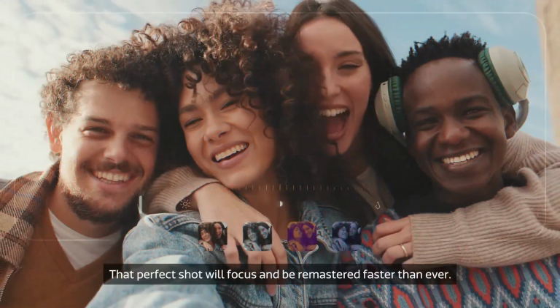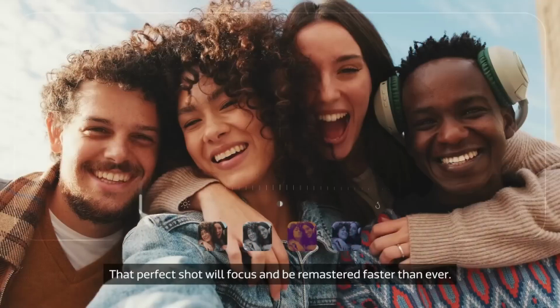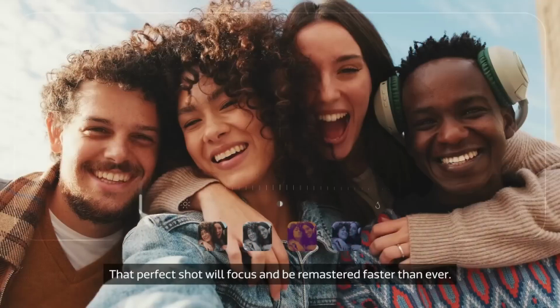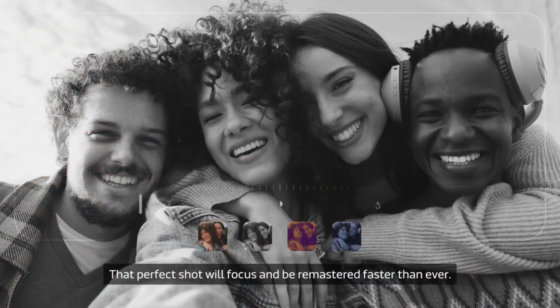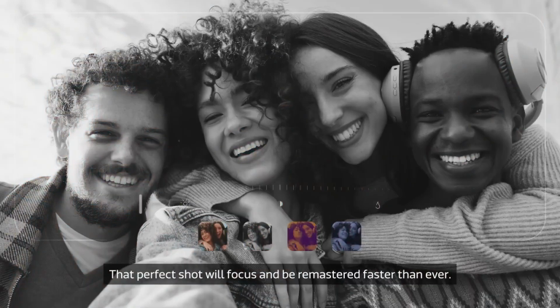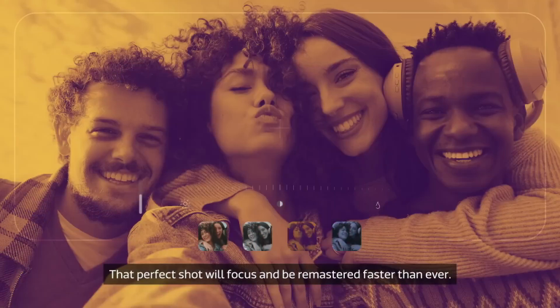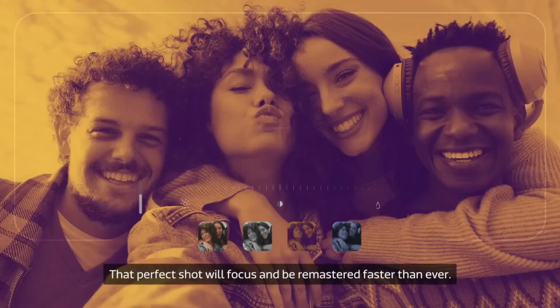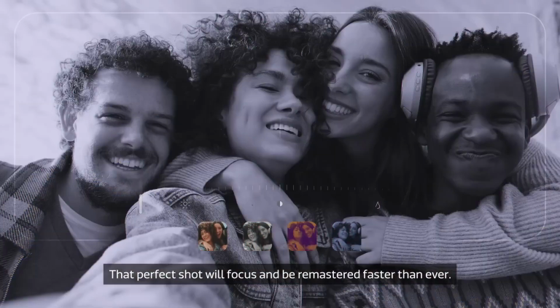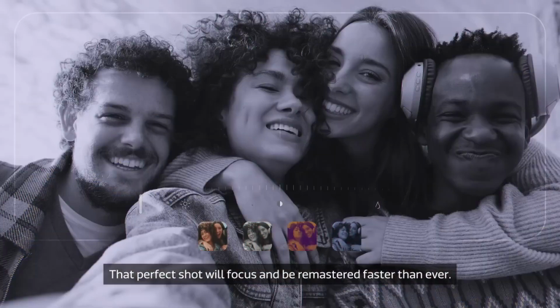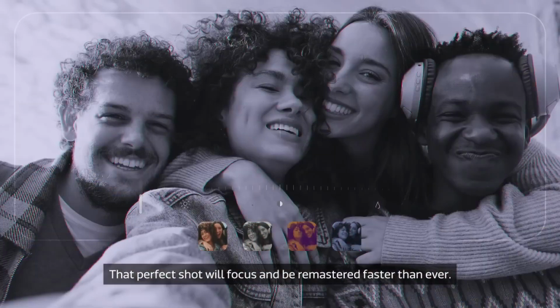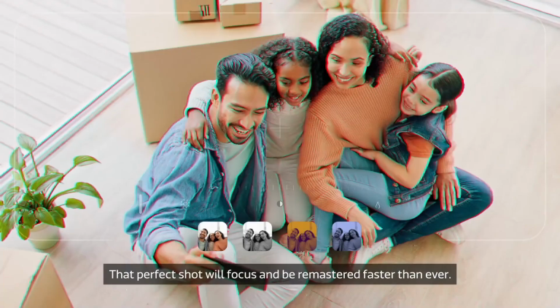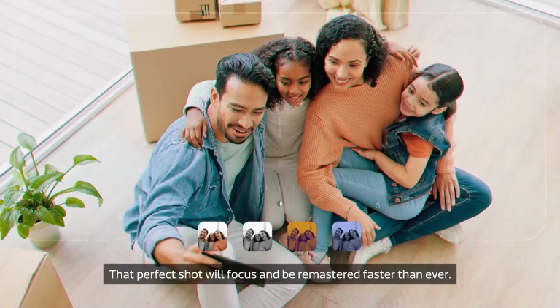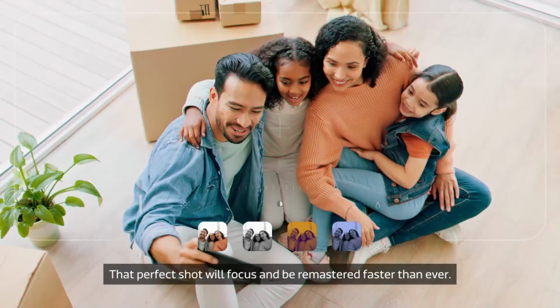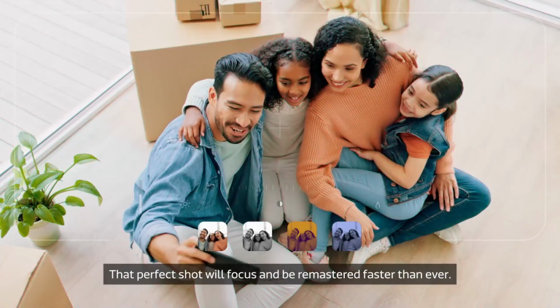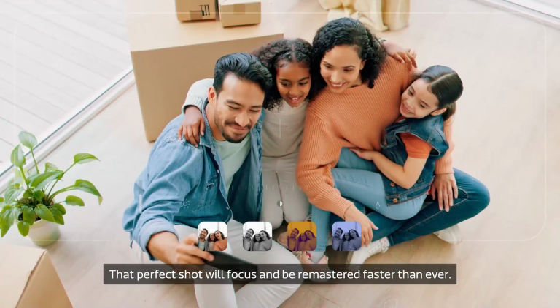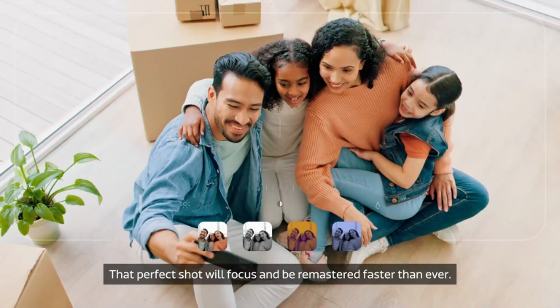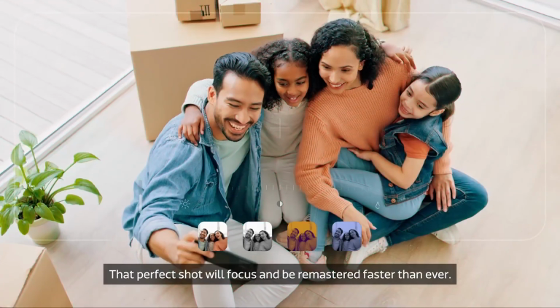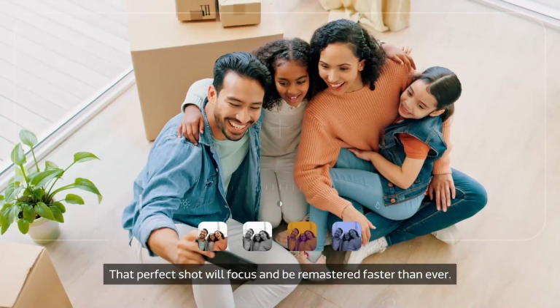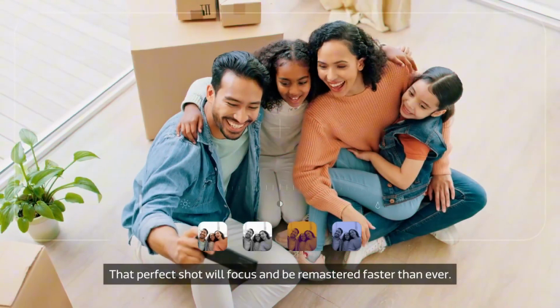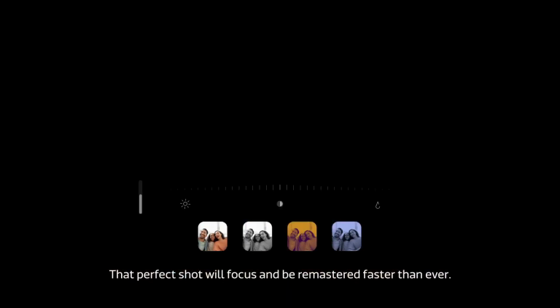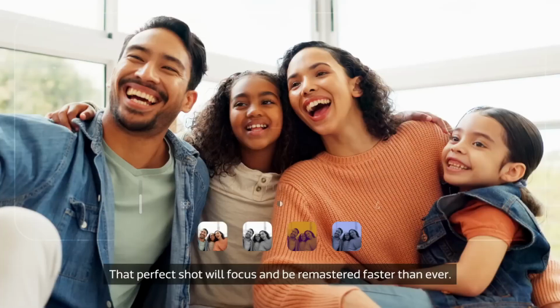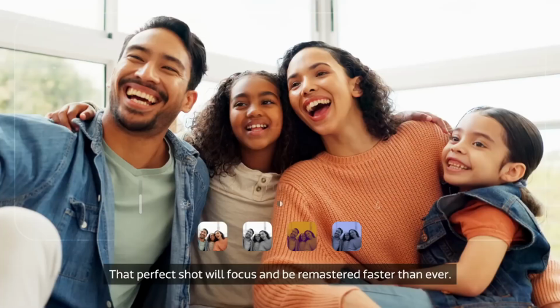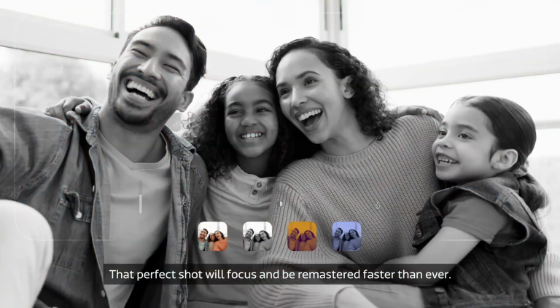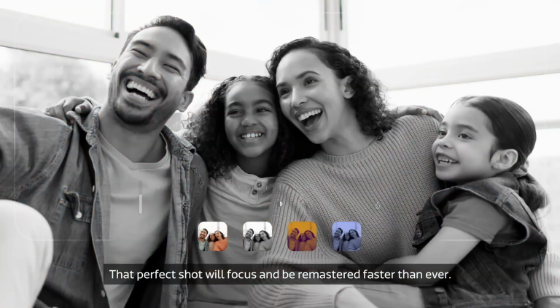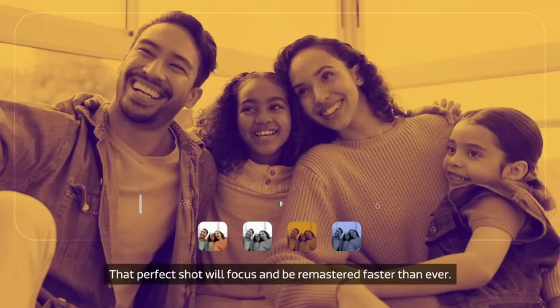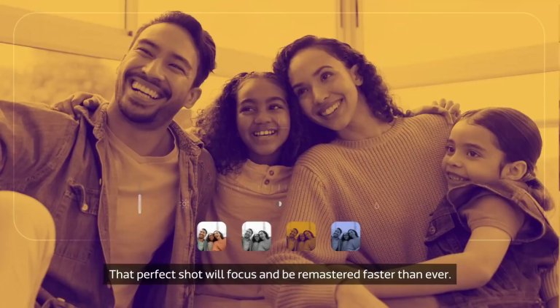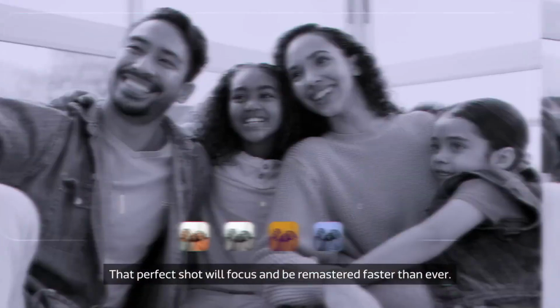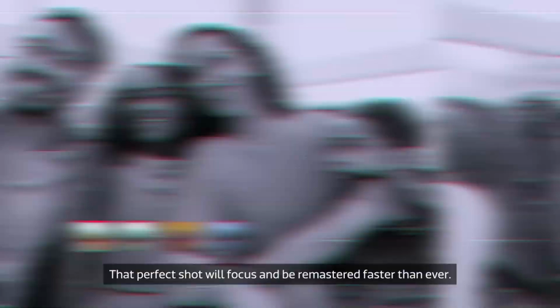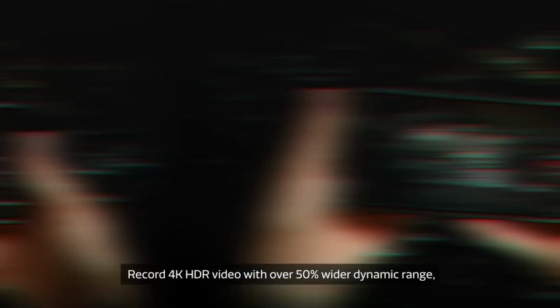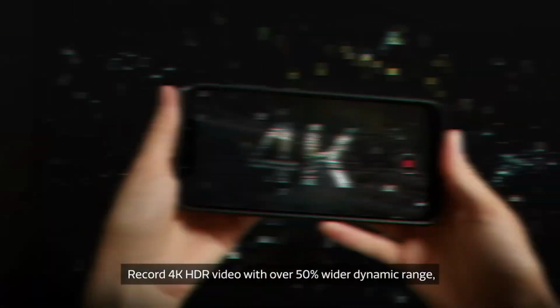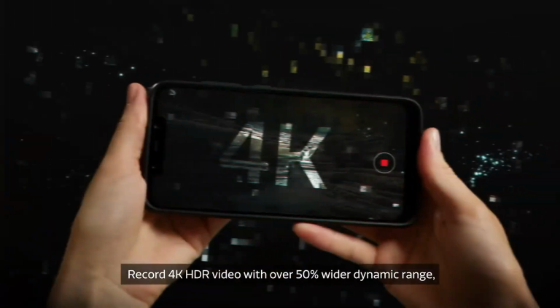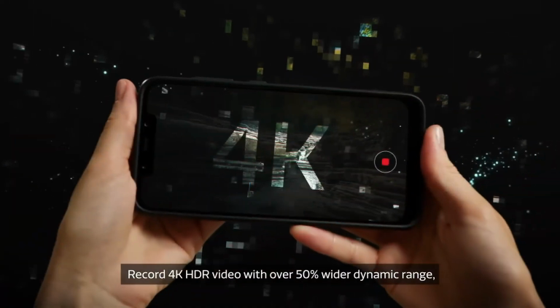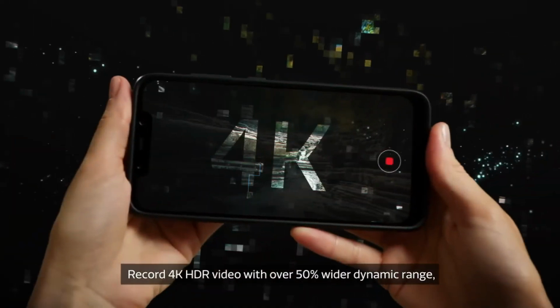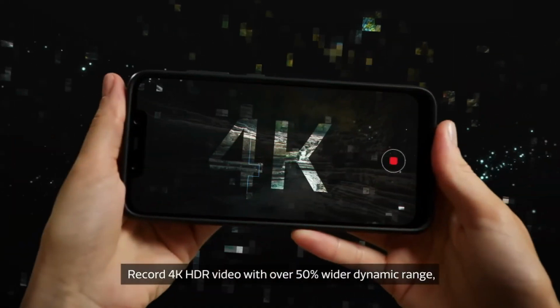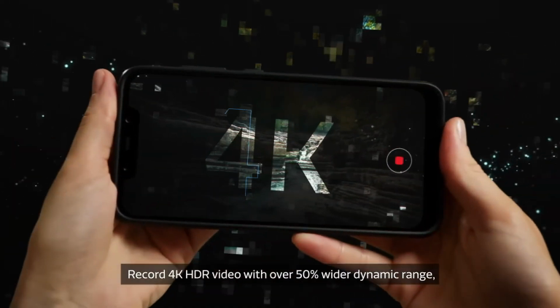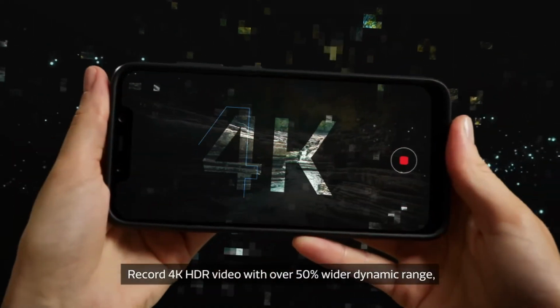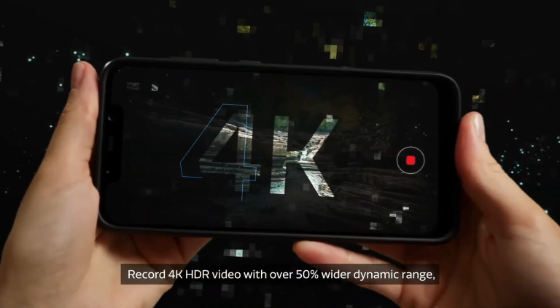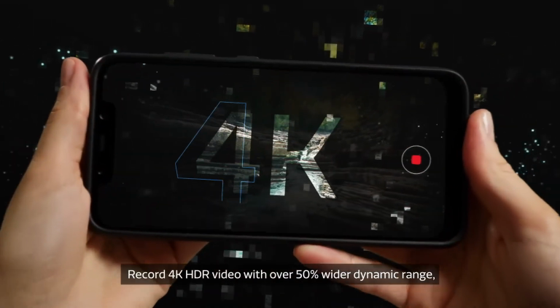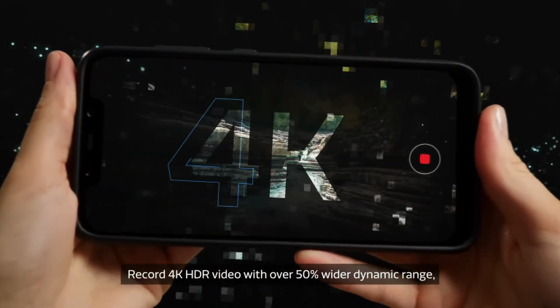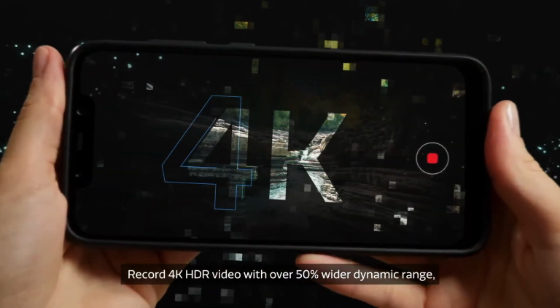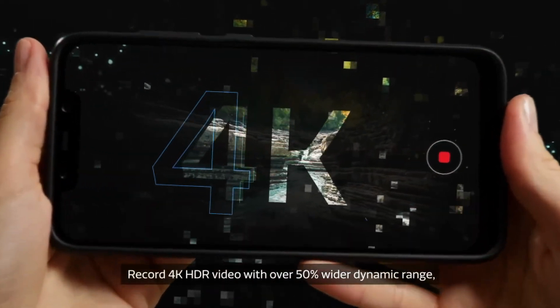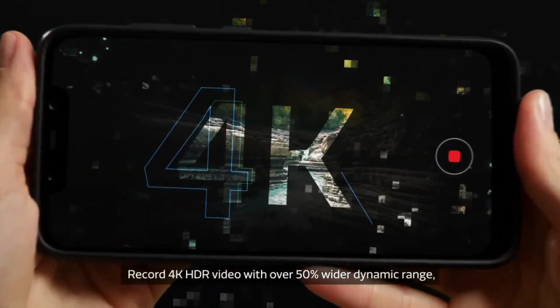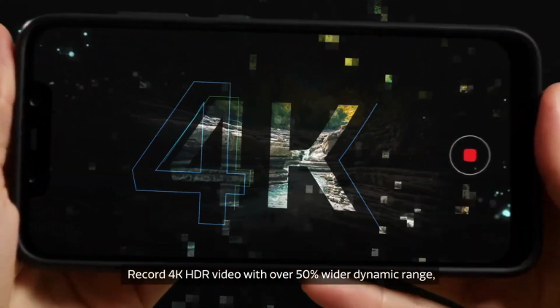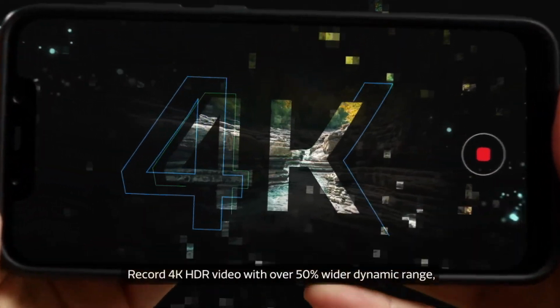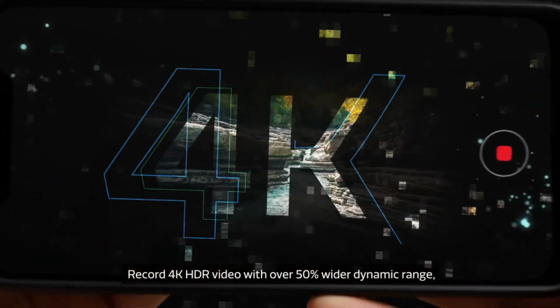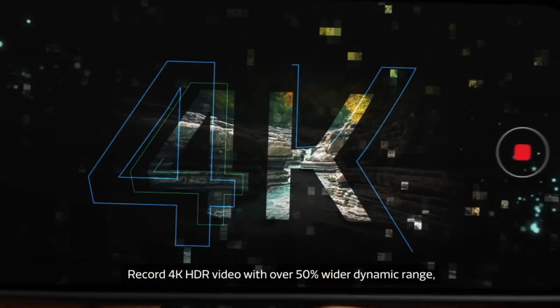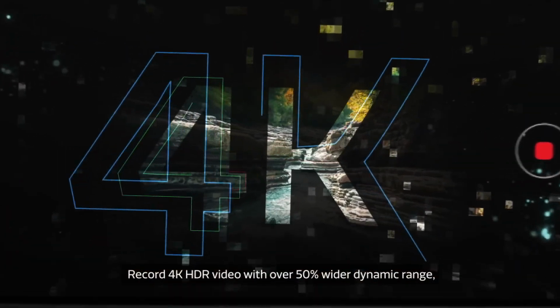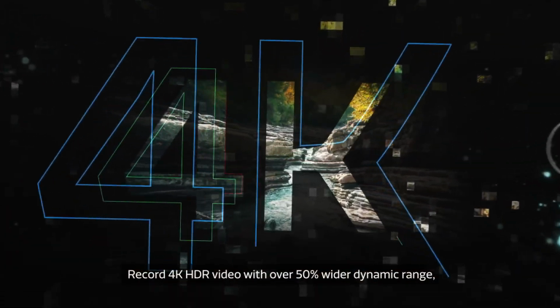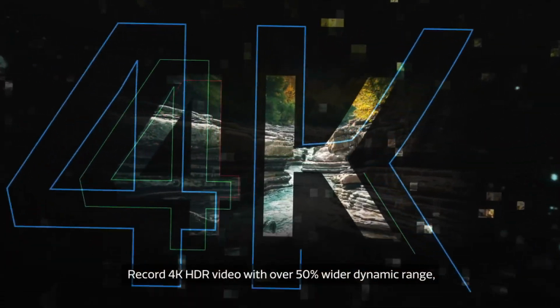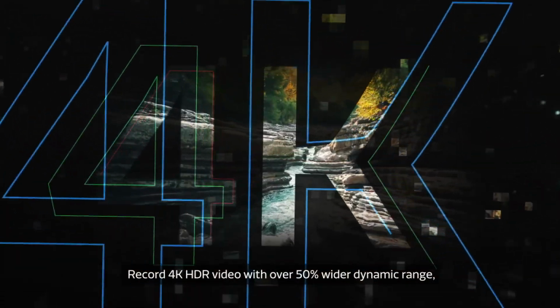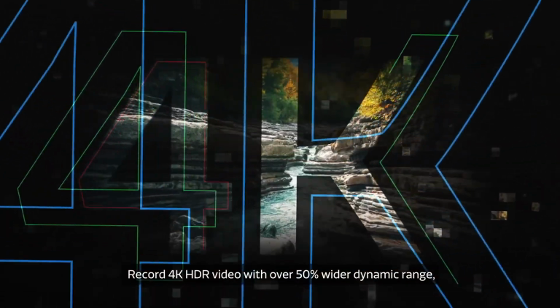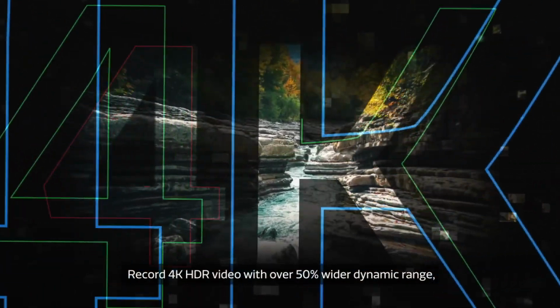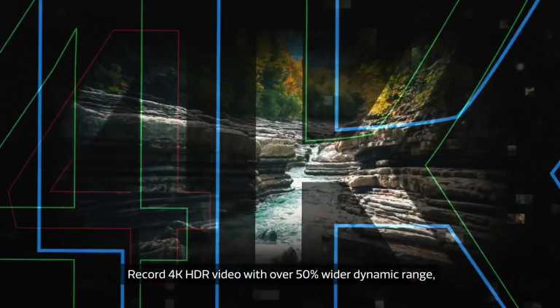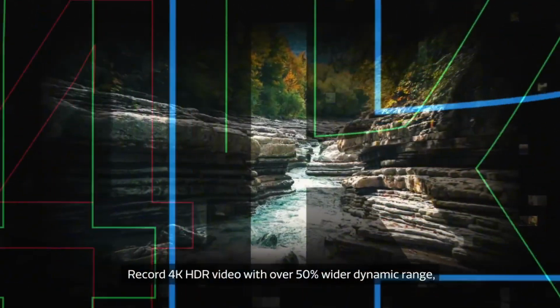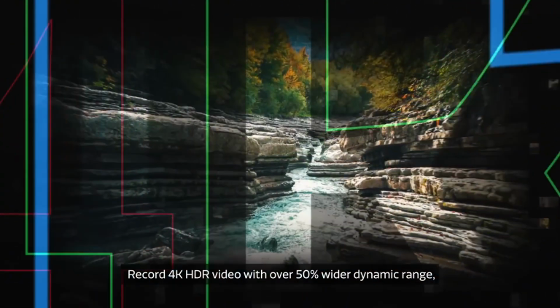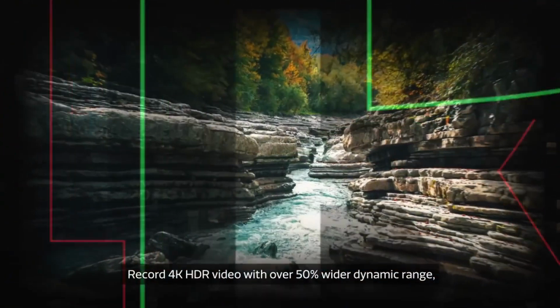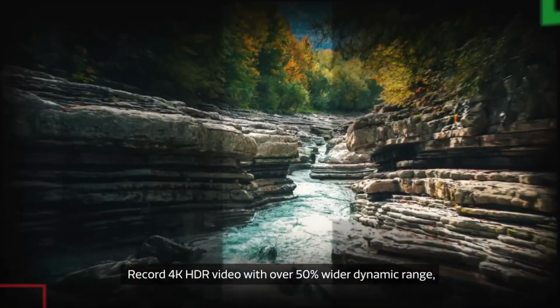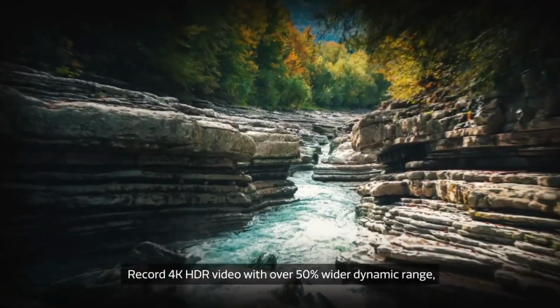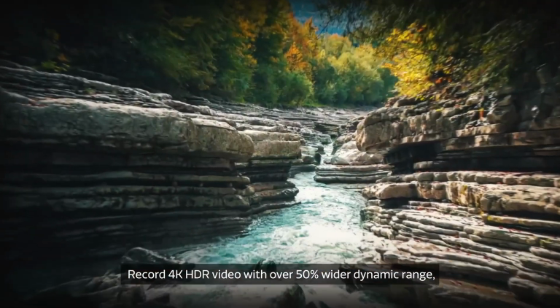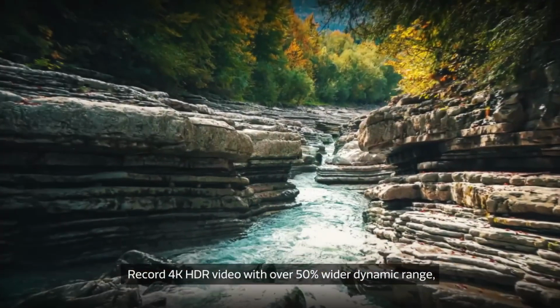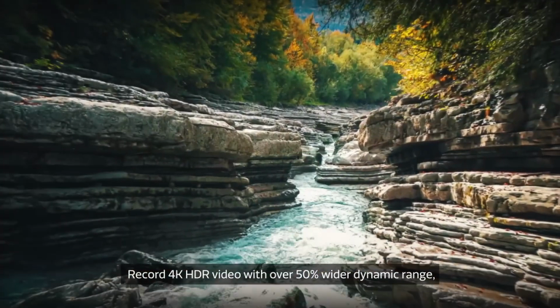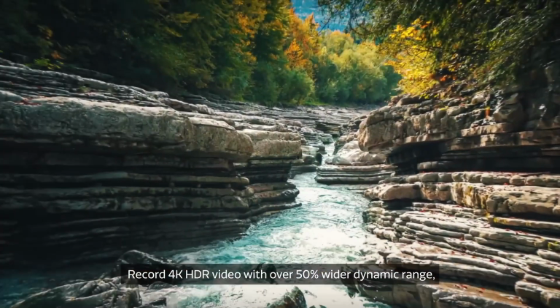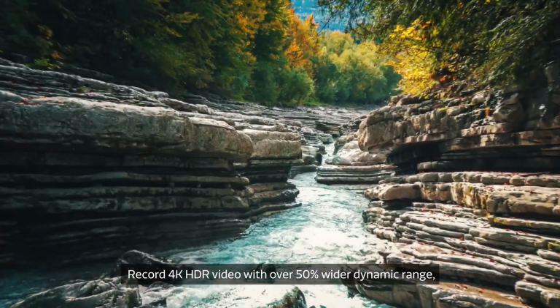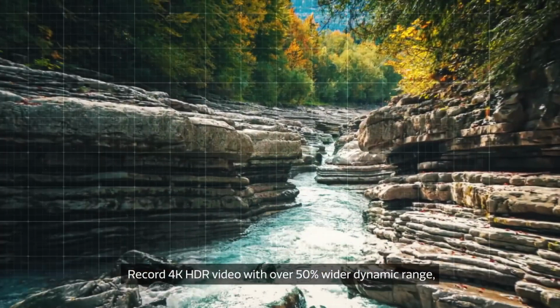The benchmarks we're seeing online are pretty insane, apparently crushing everyday tasks like social media, web browsing, and multitasking.